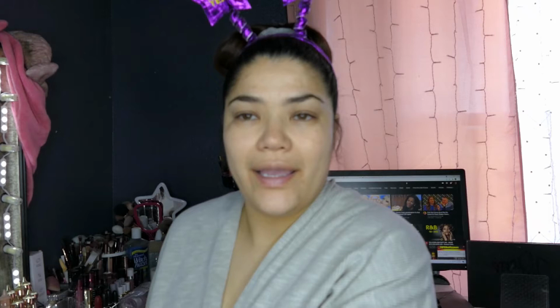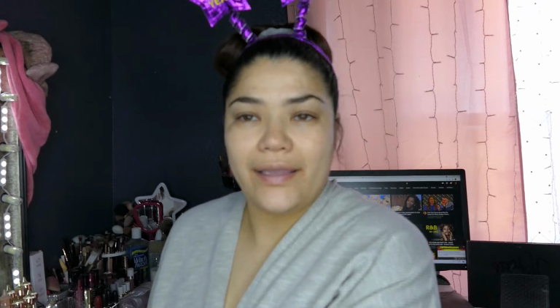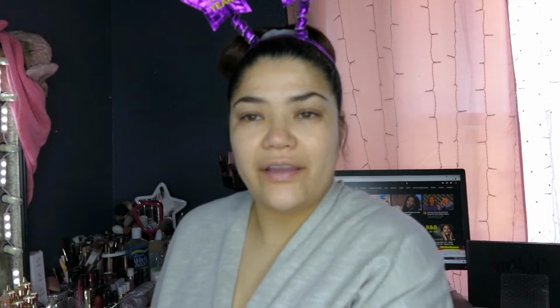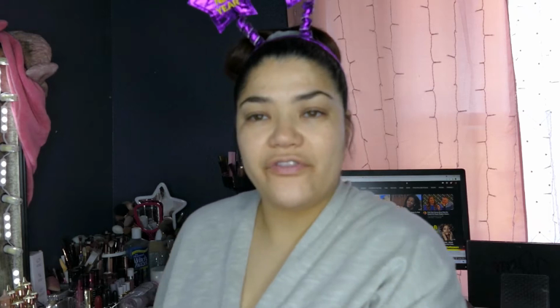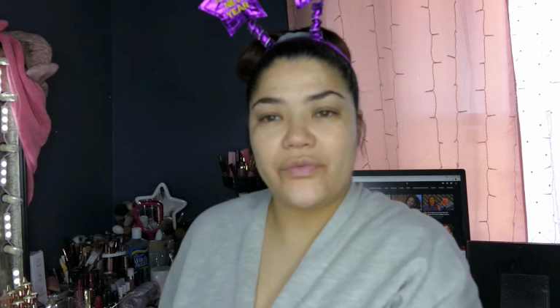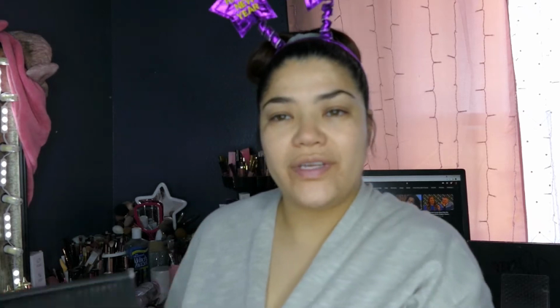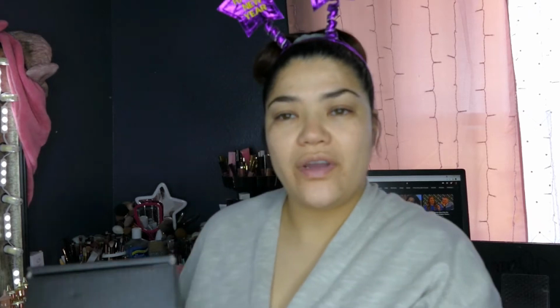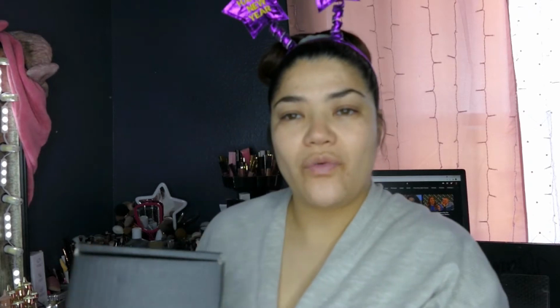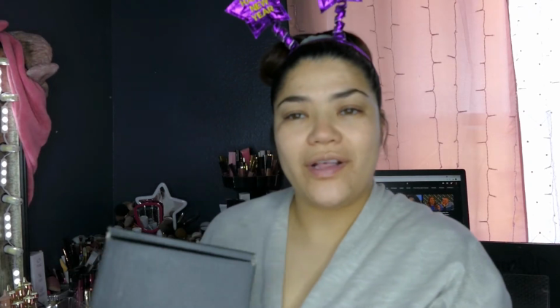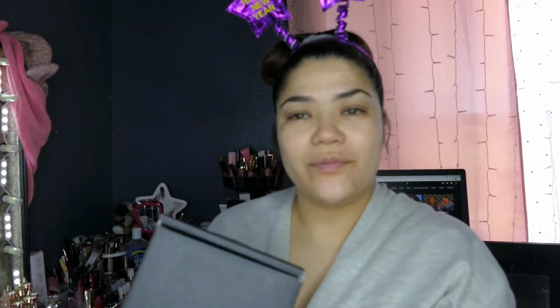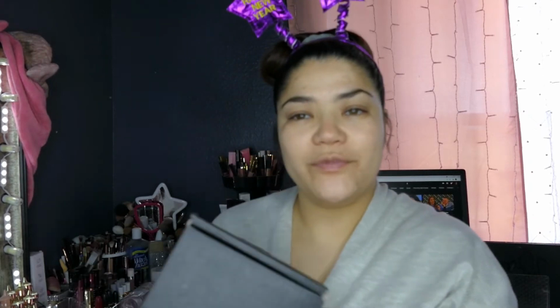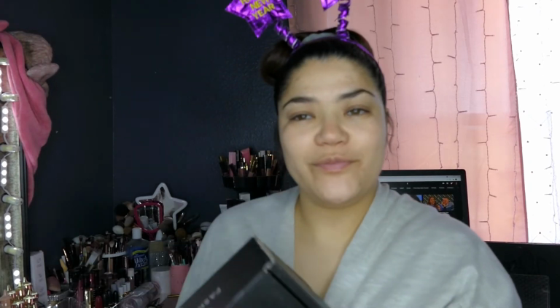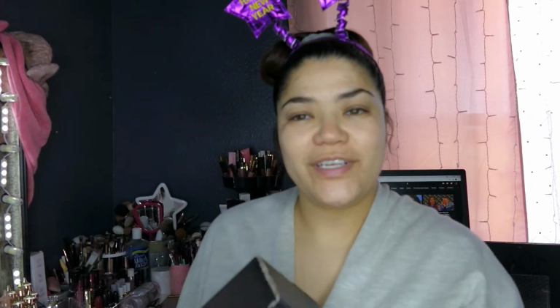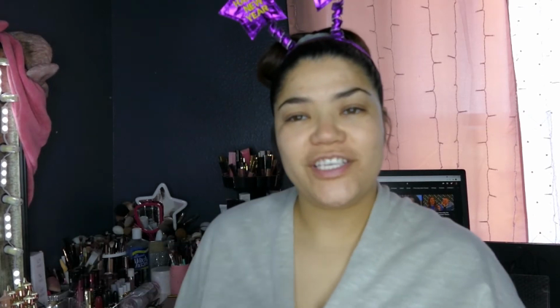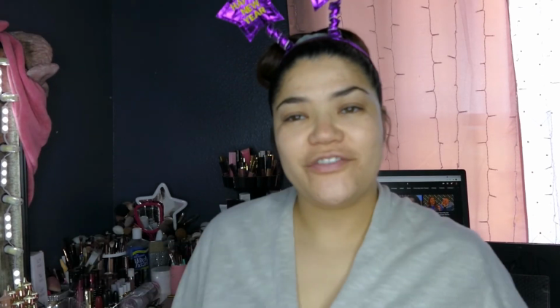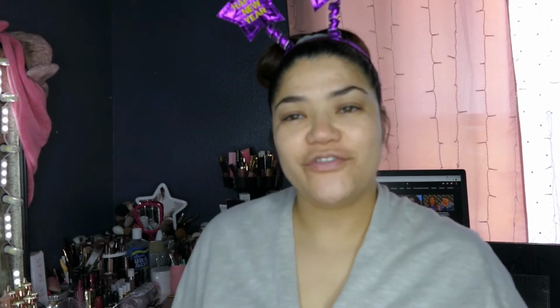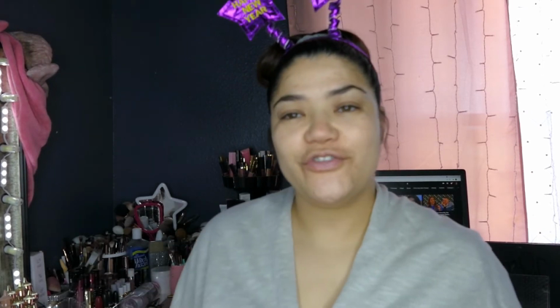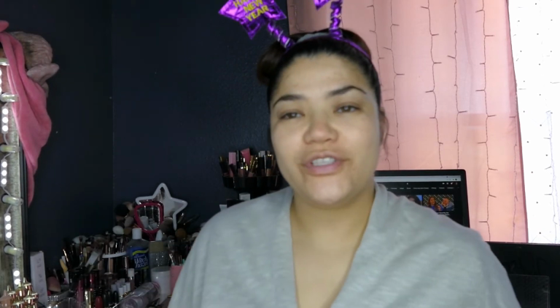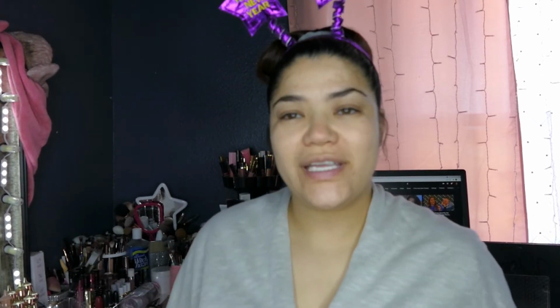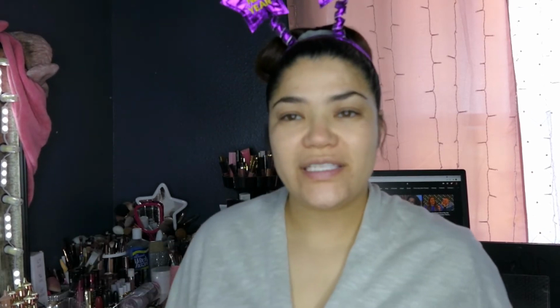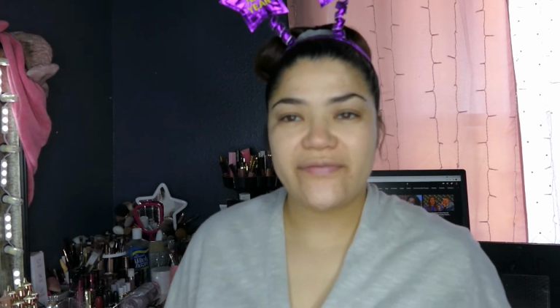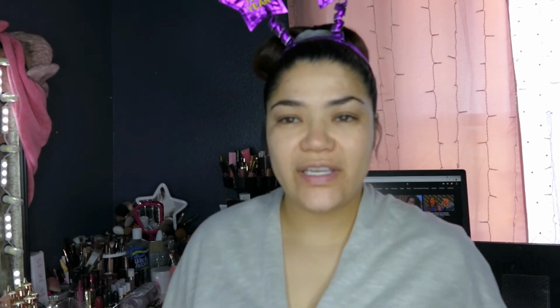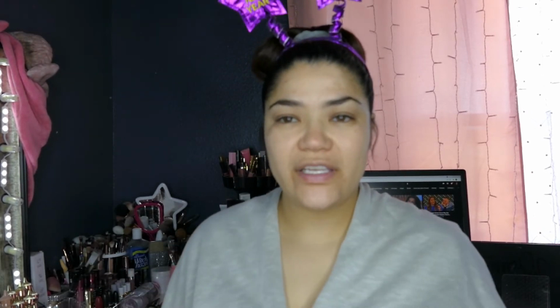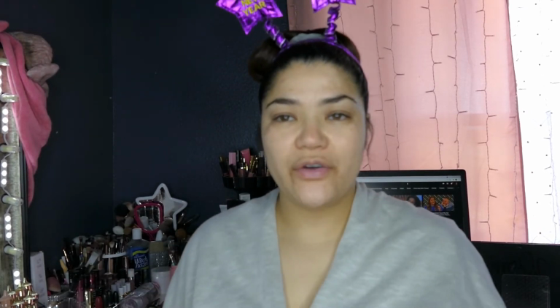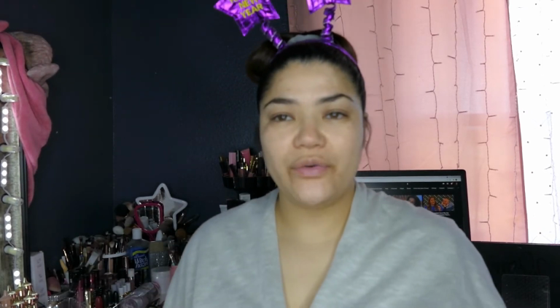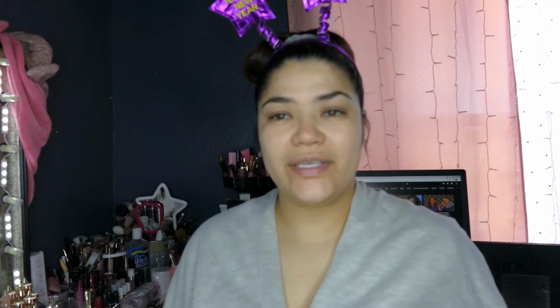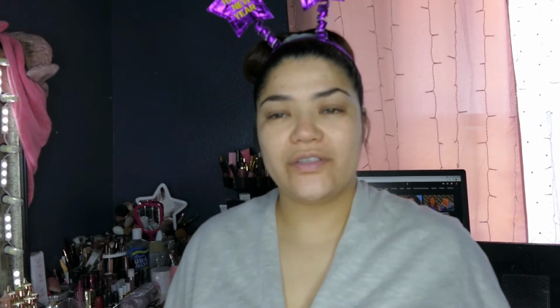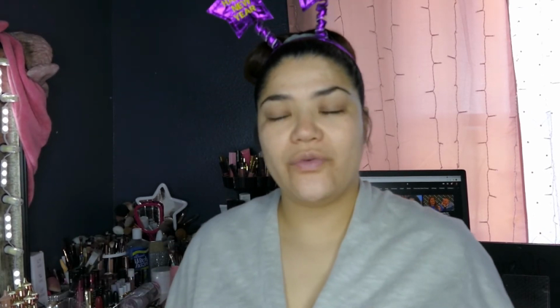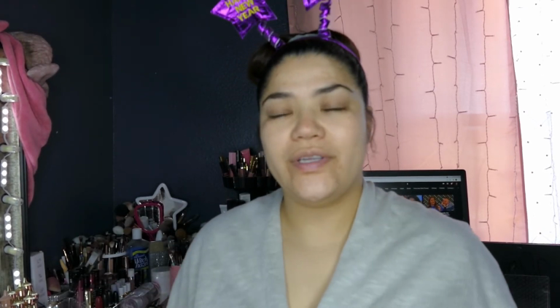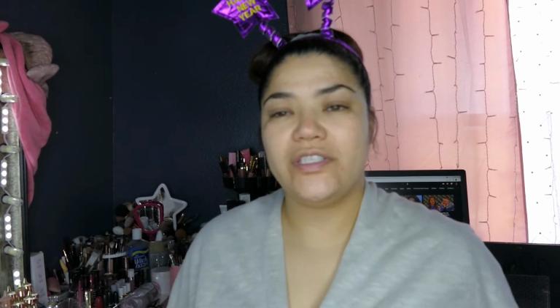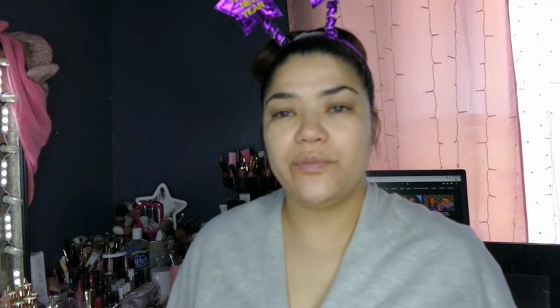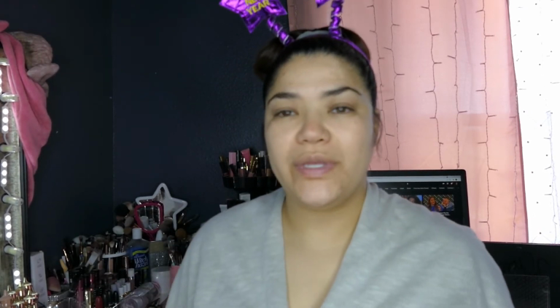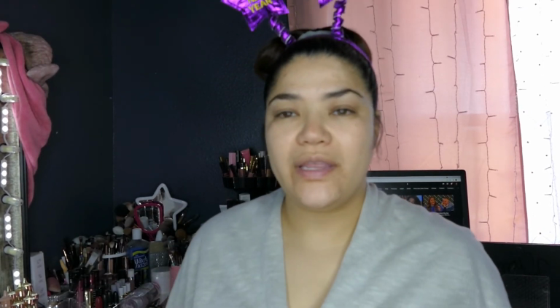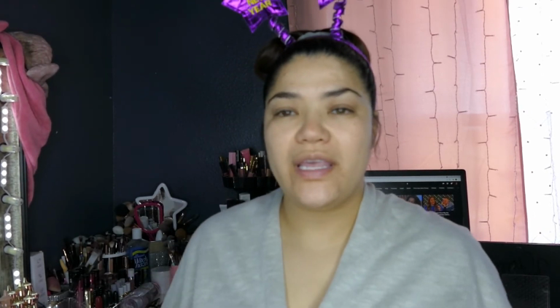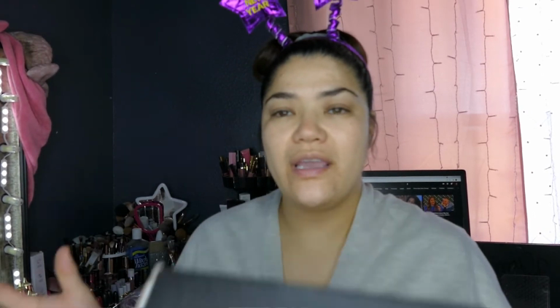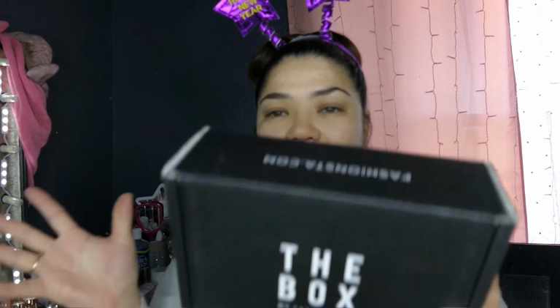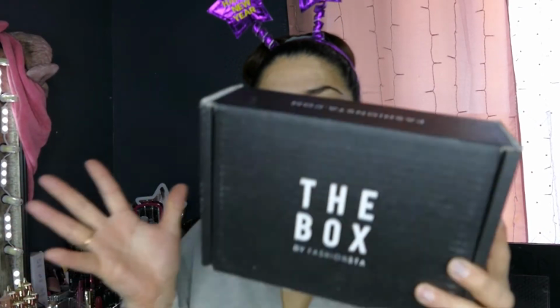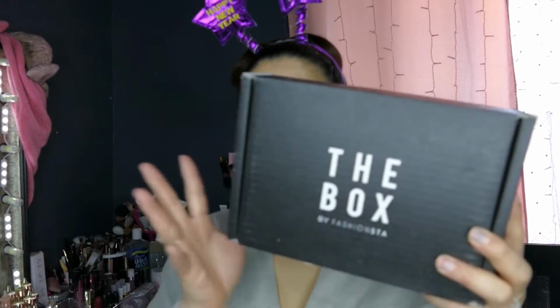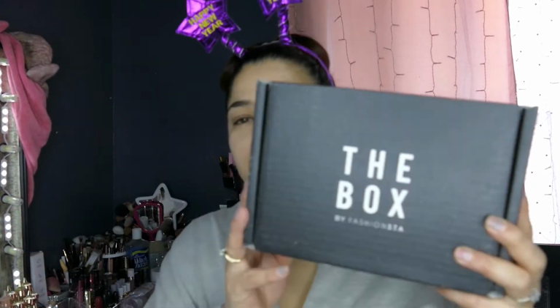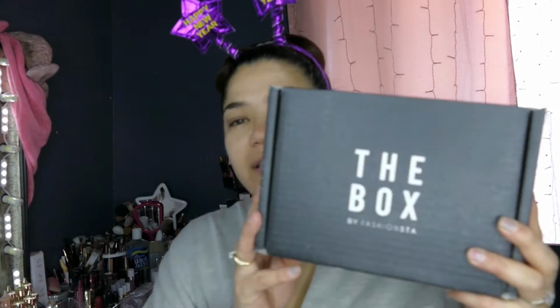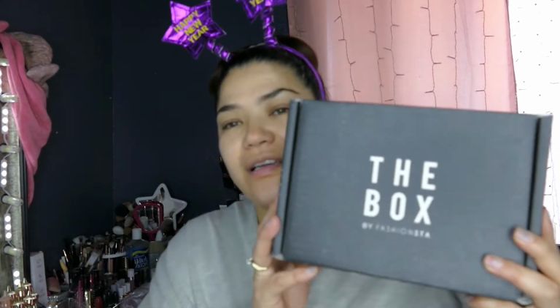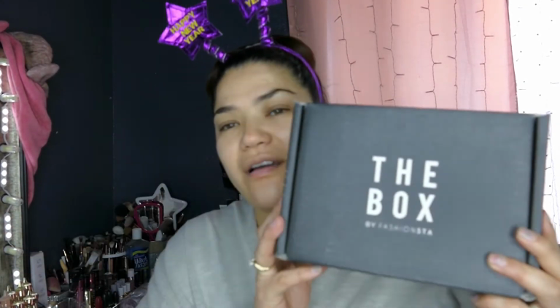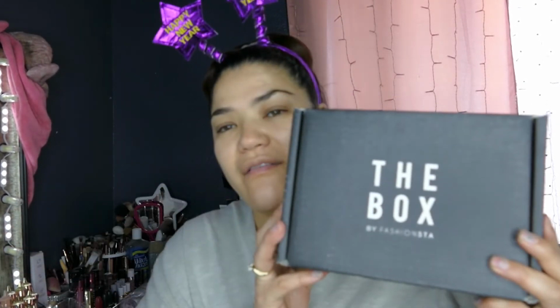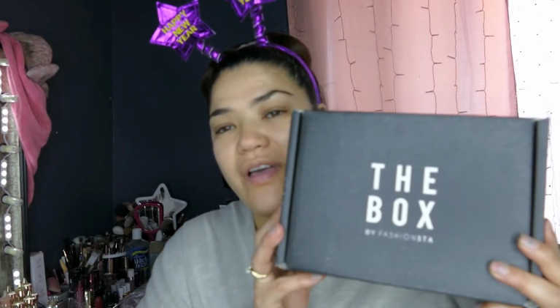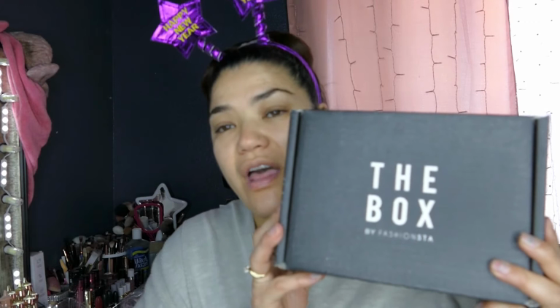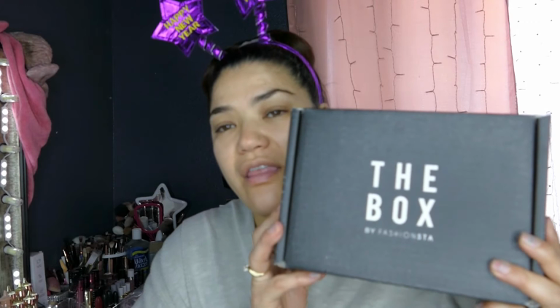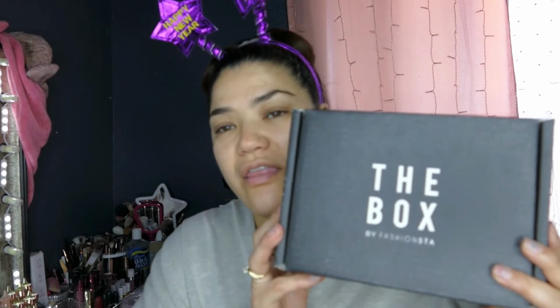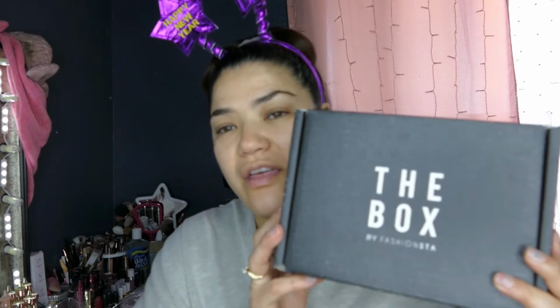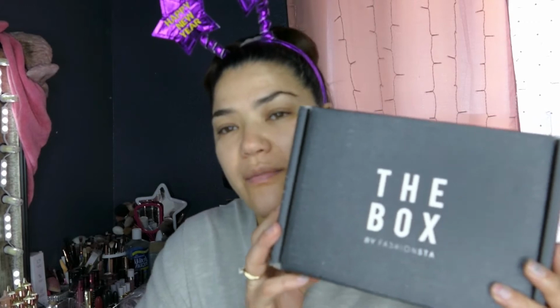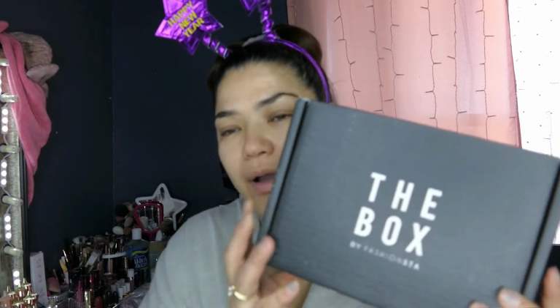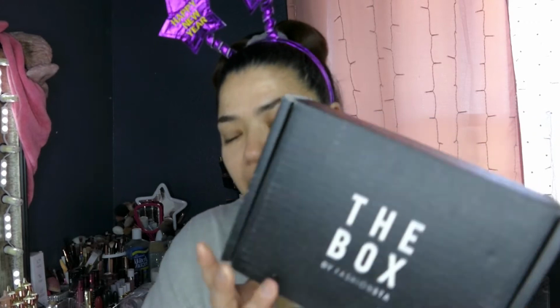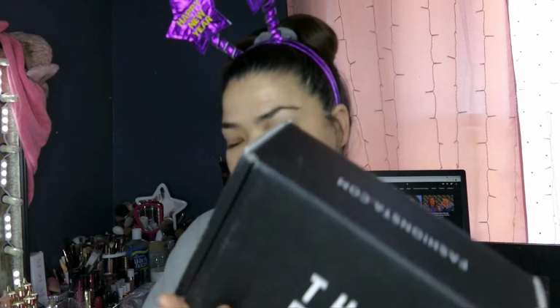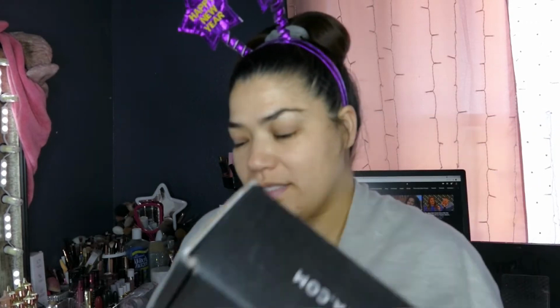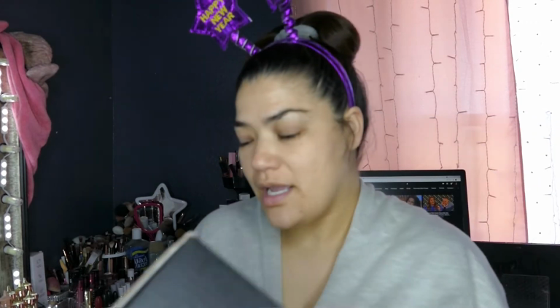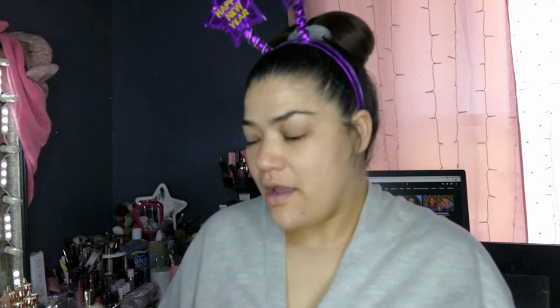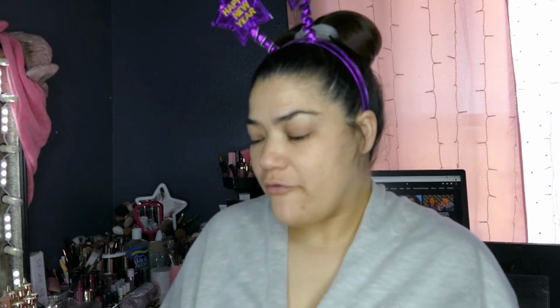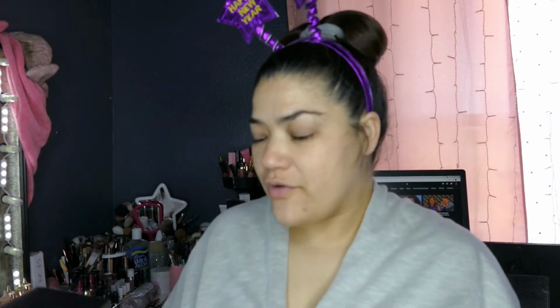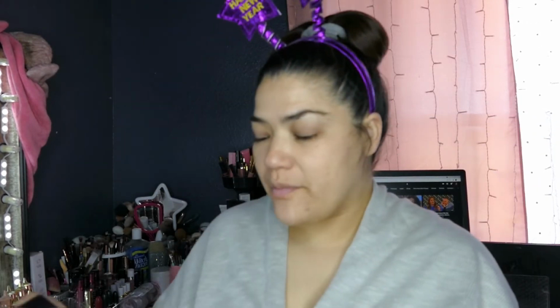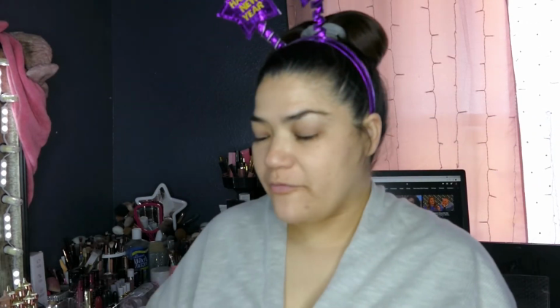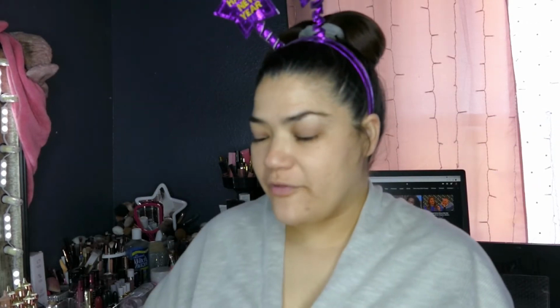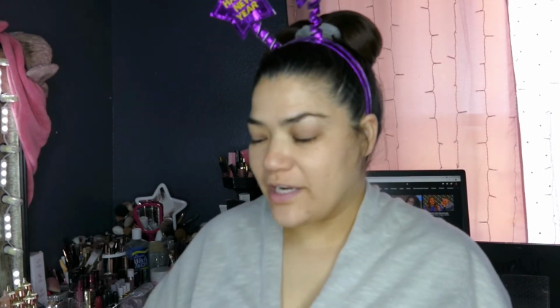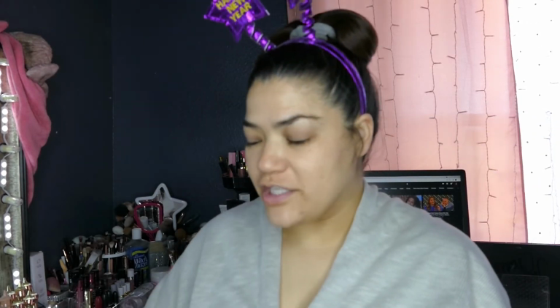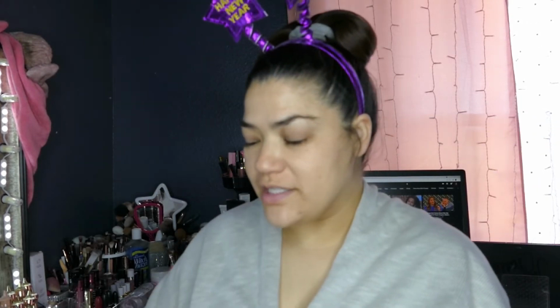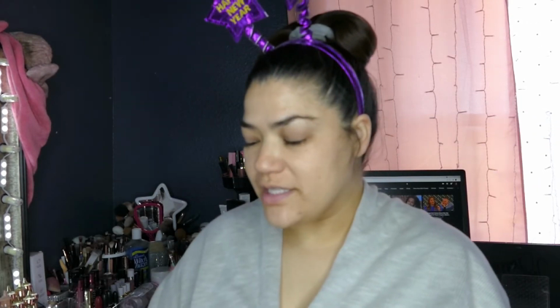Hey everyone, welcome to my channel. Today's video is going to be the unboxing of the box from Fashion Stuff.